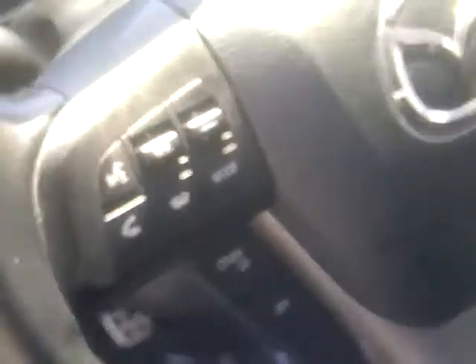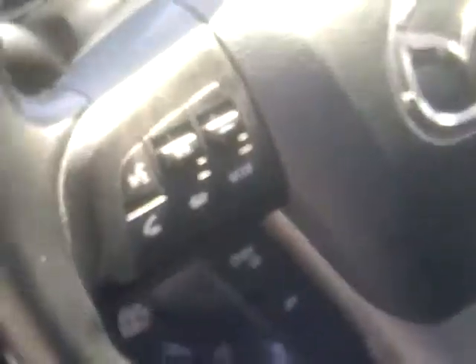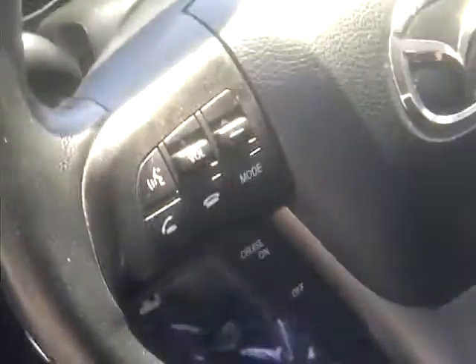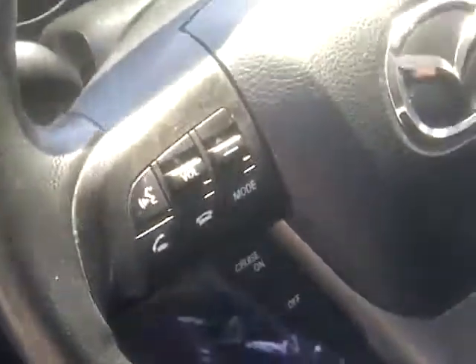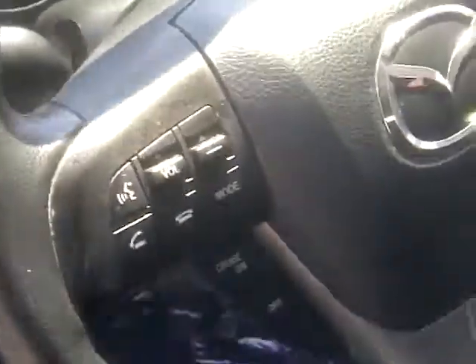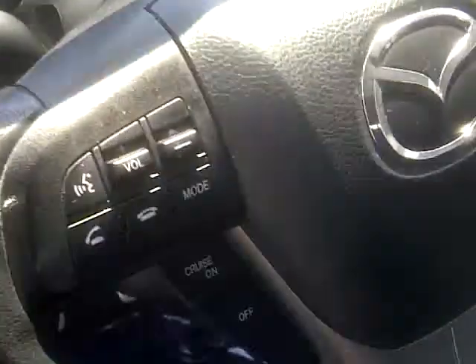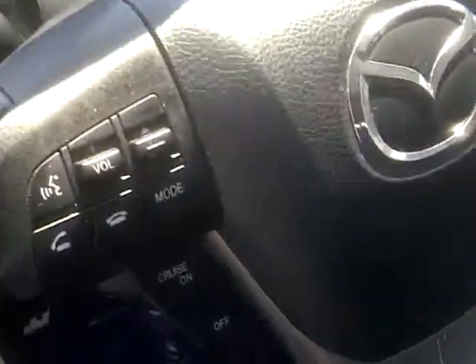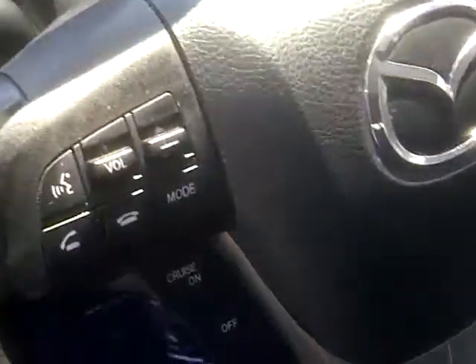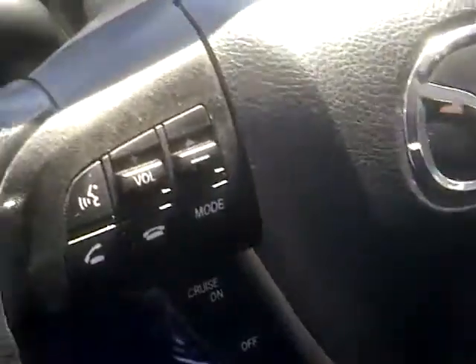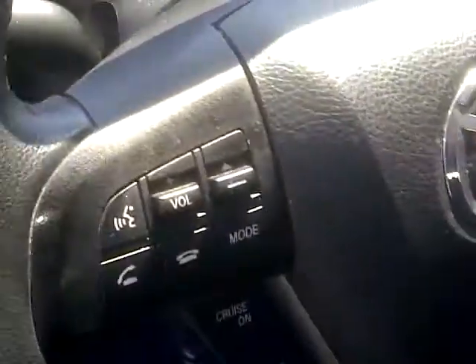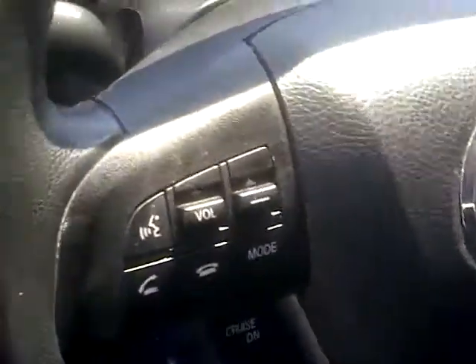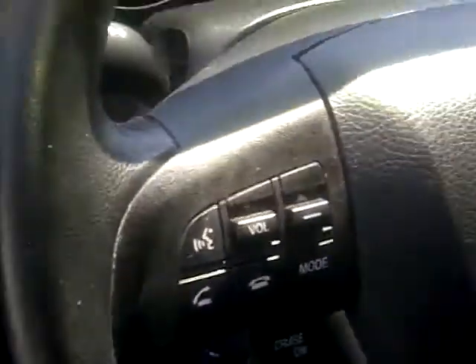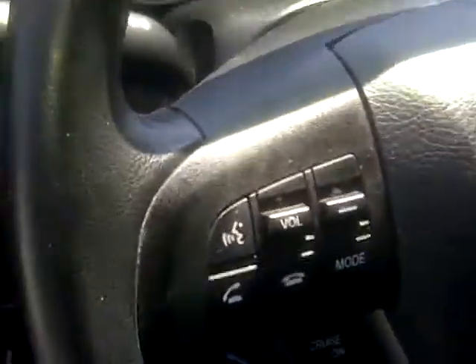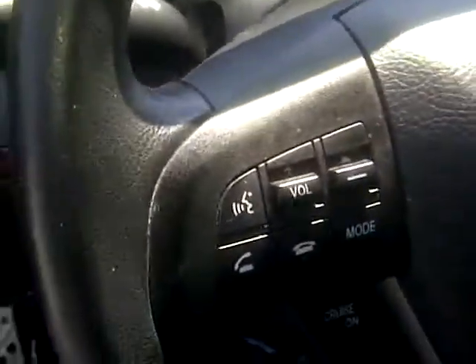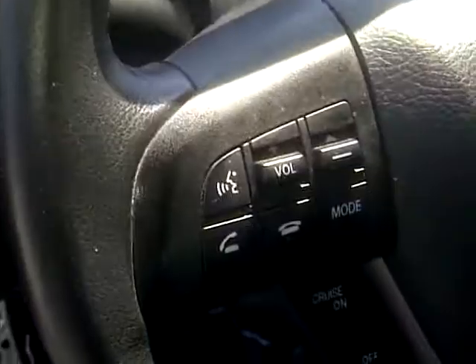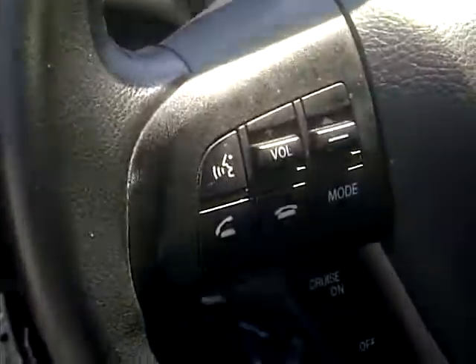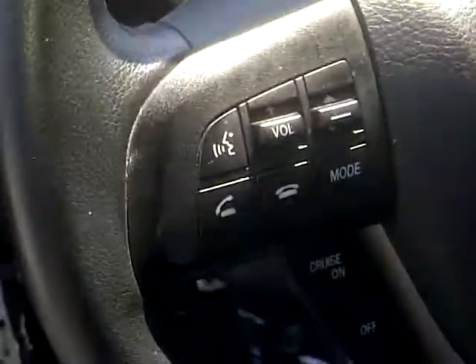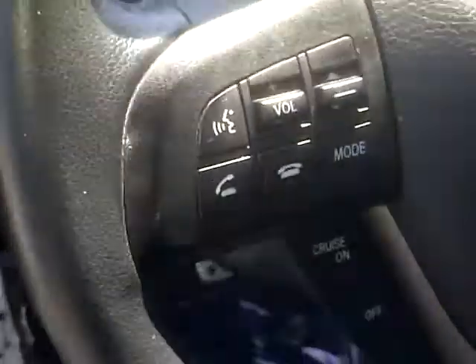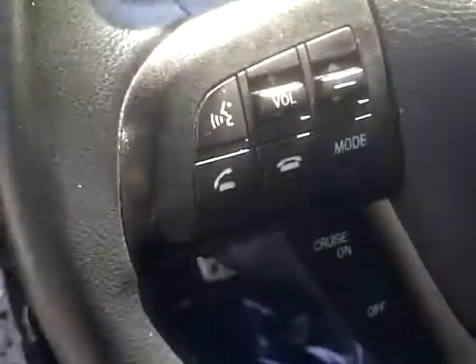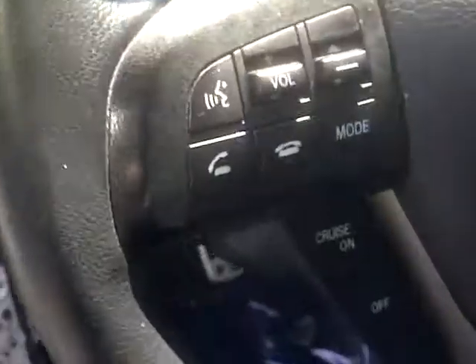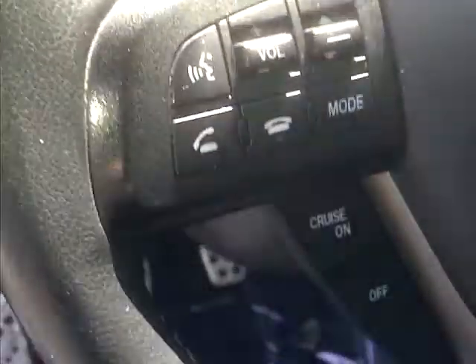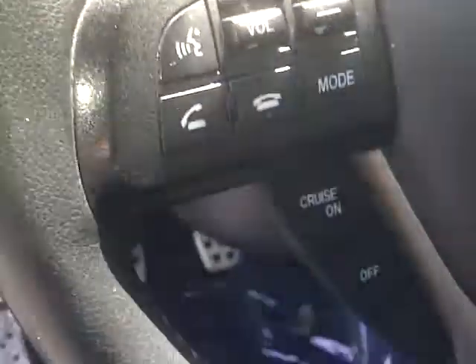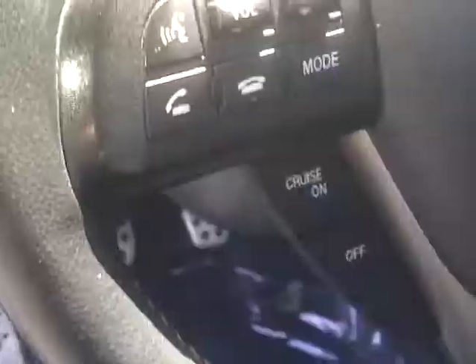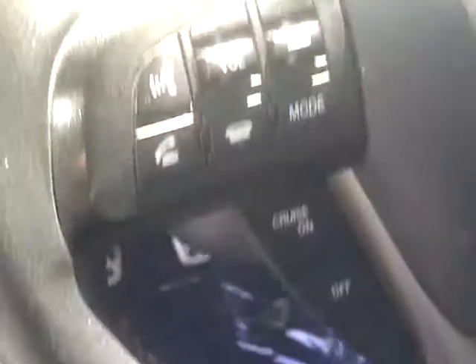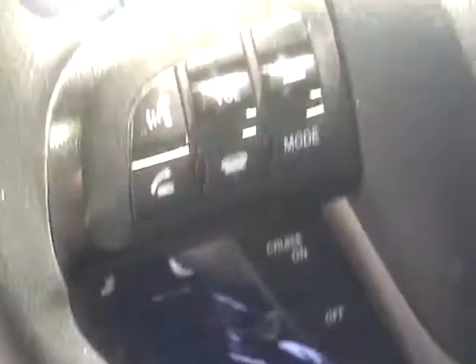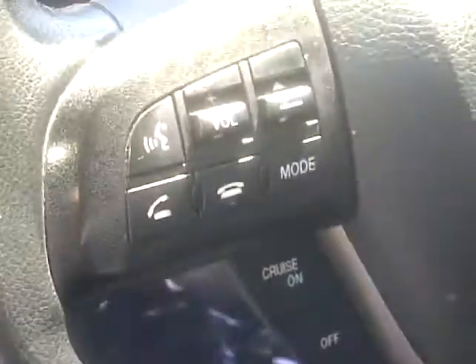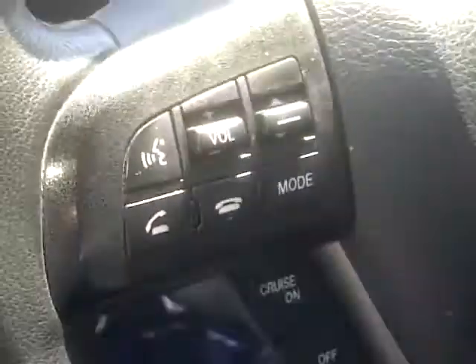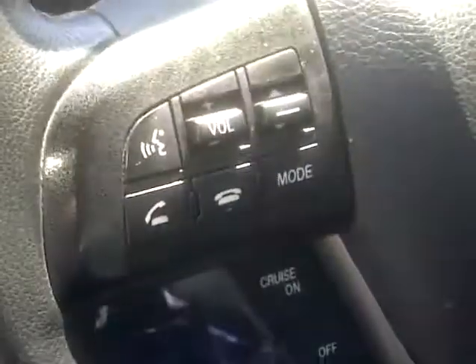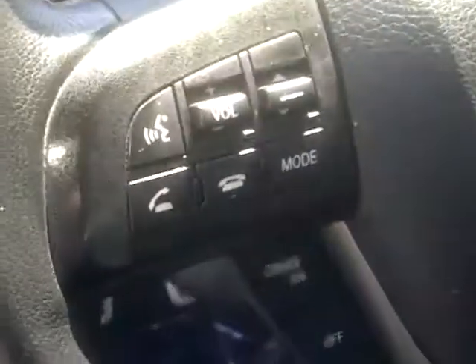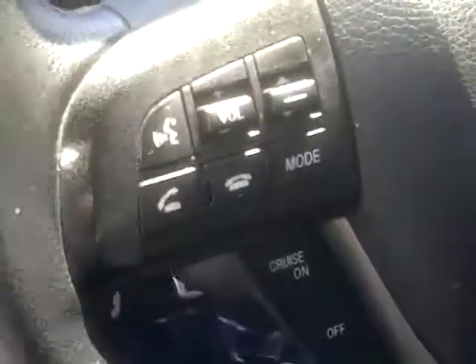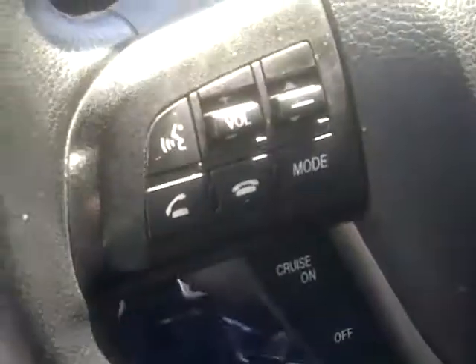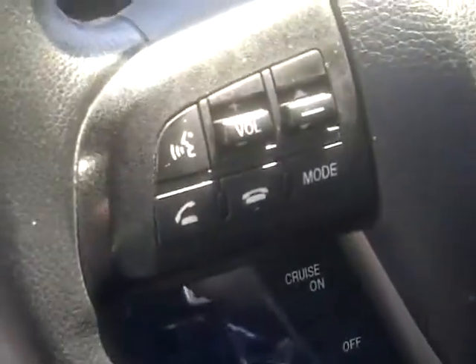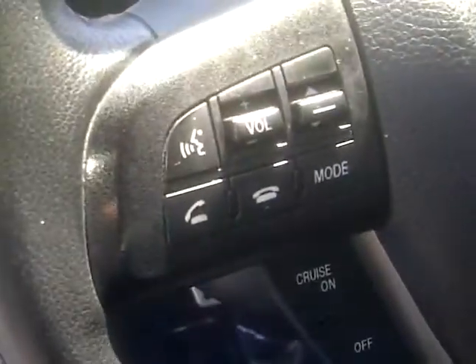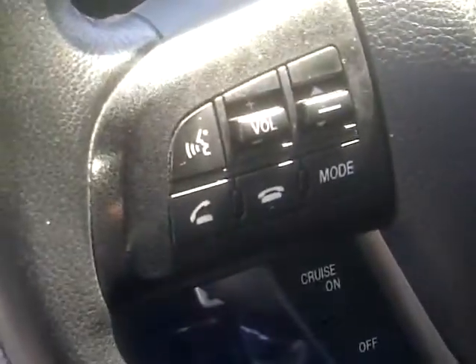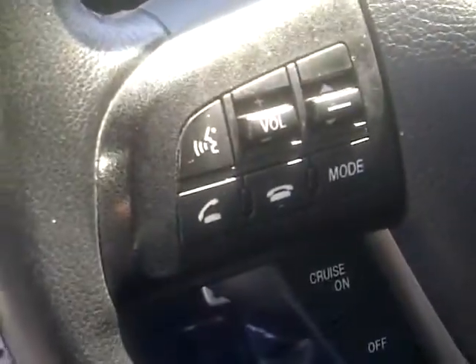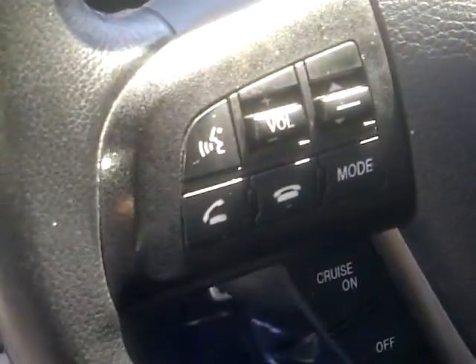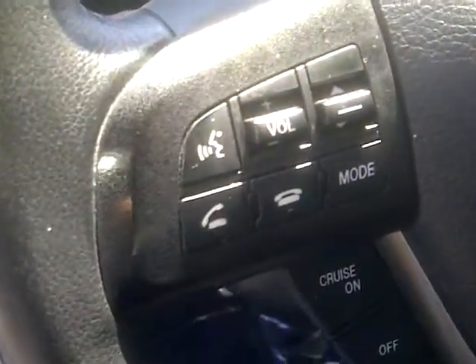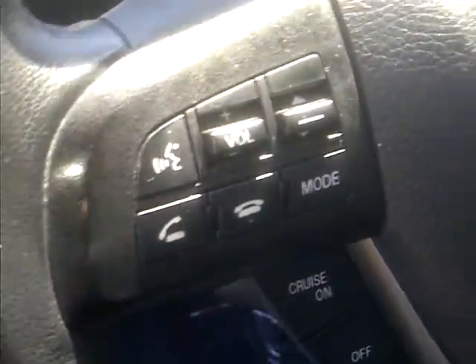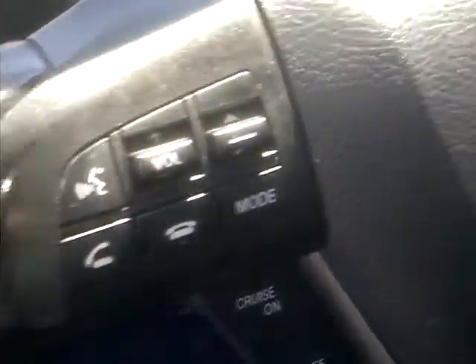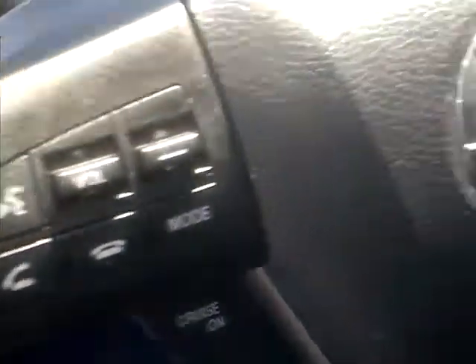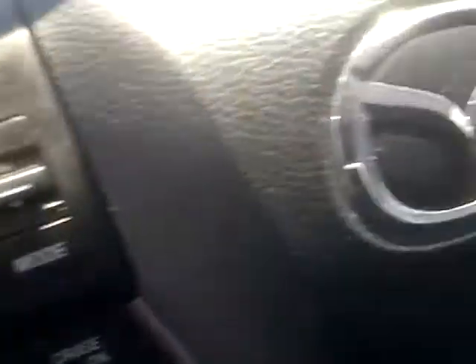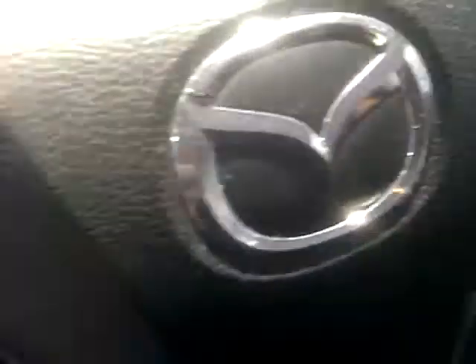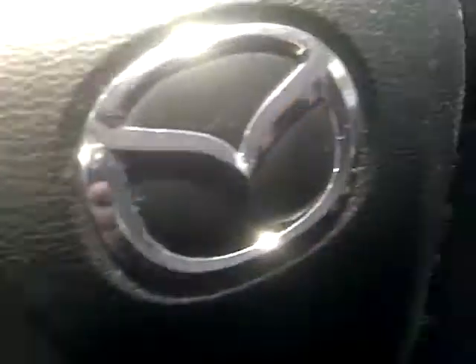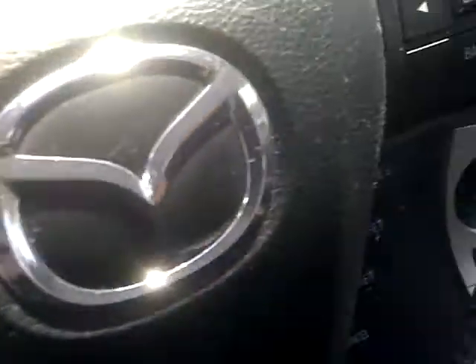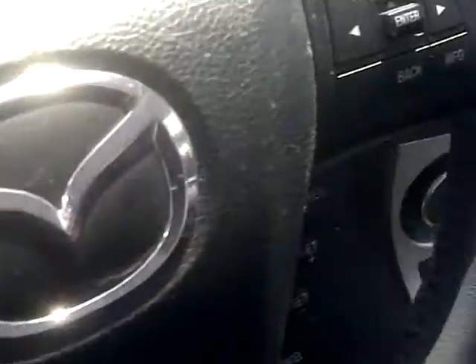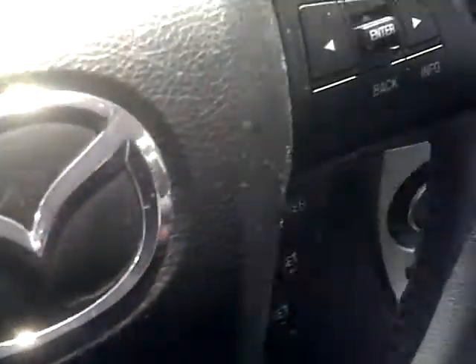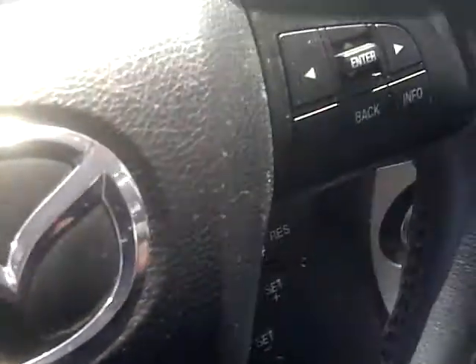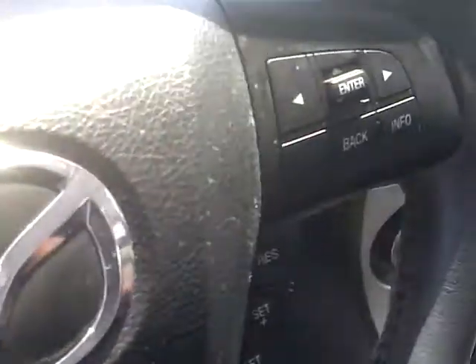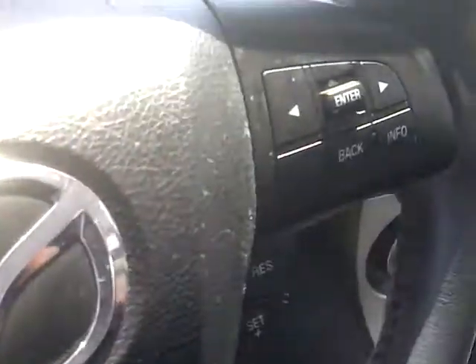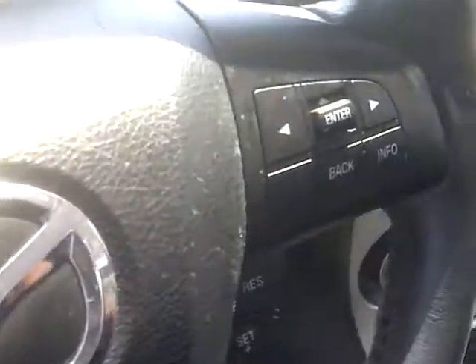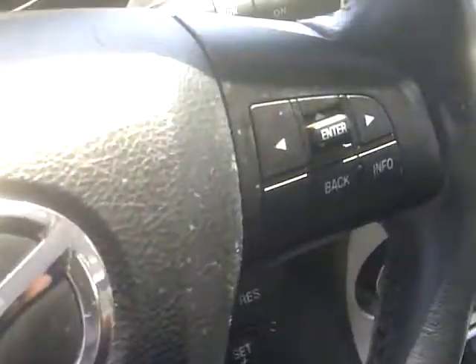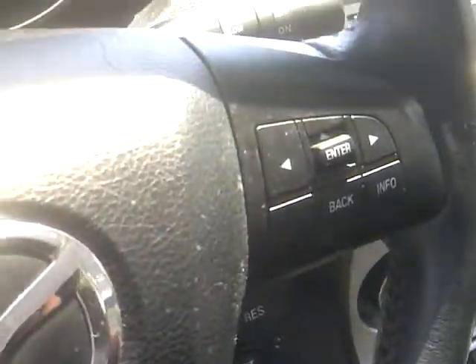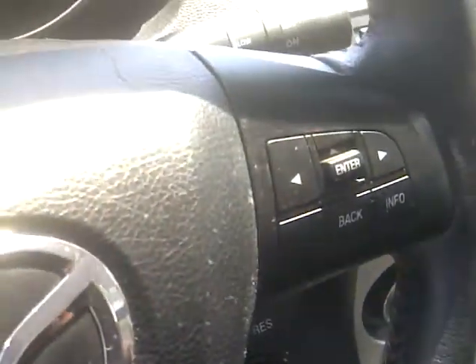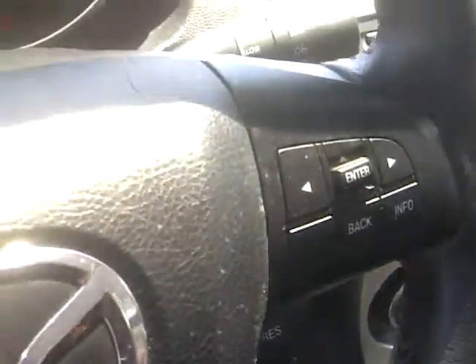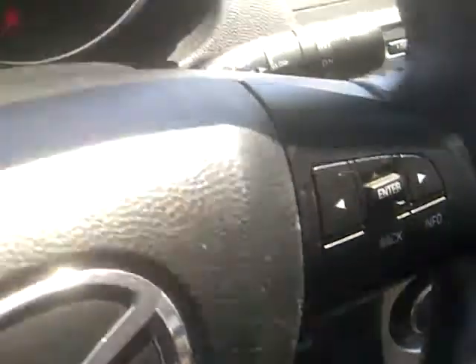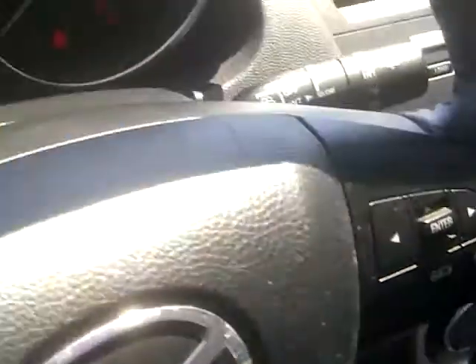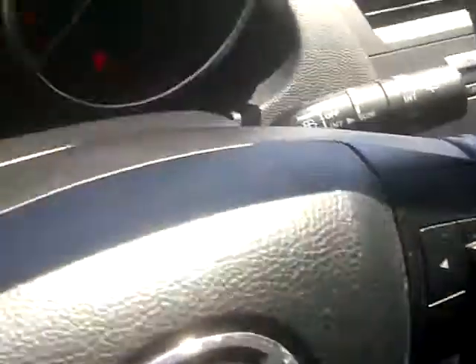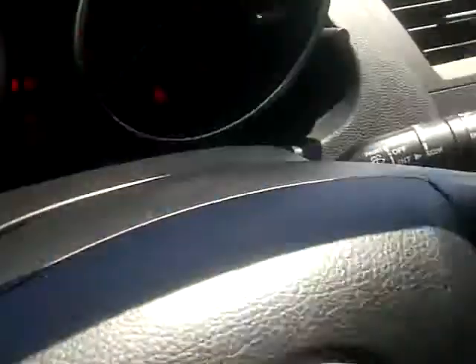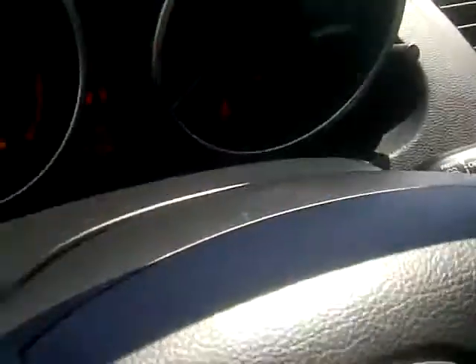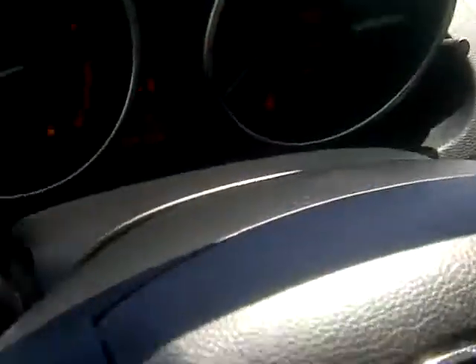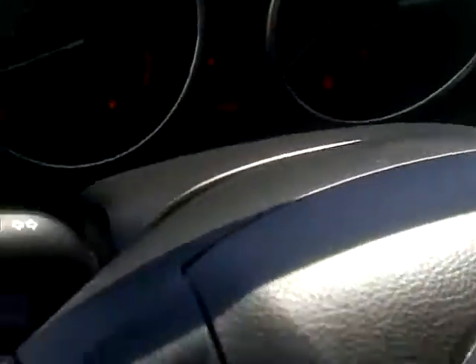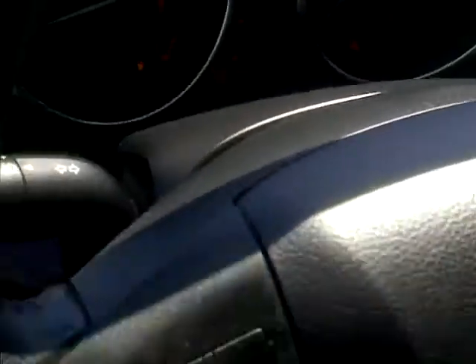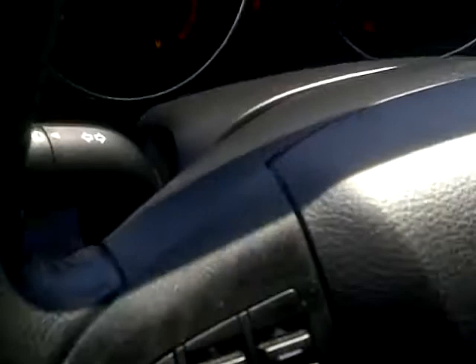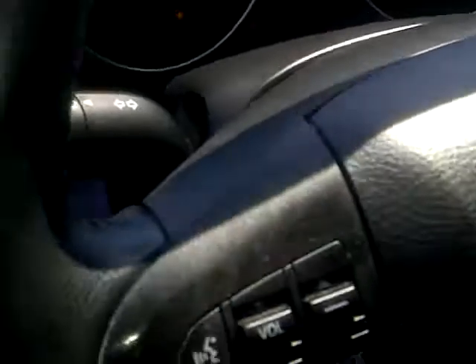On the steering column, all your controls — your media controls, Bluetooth system.